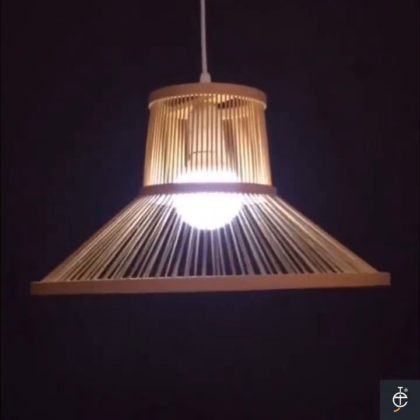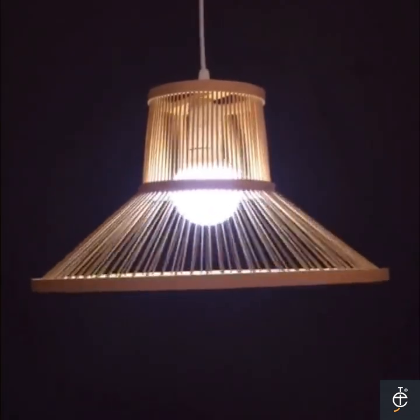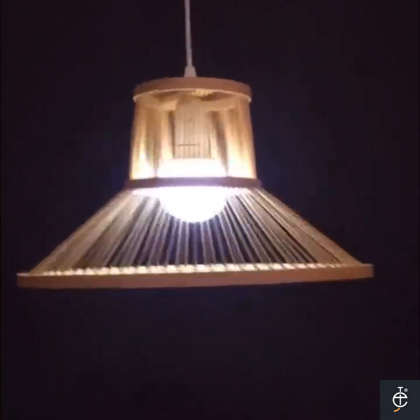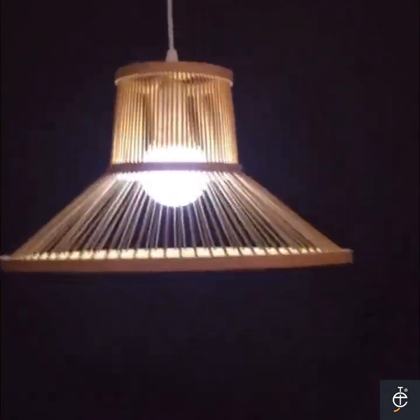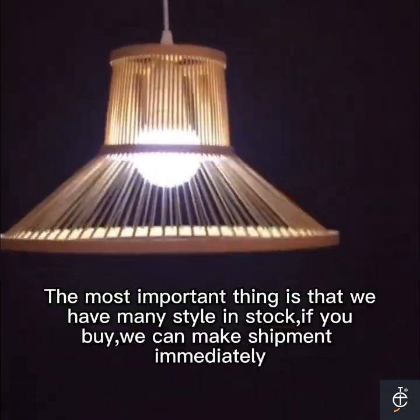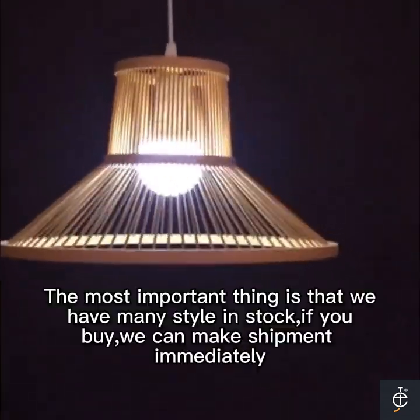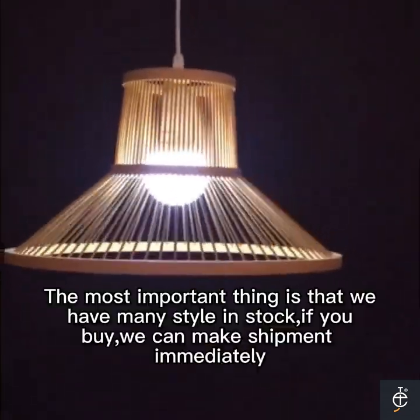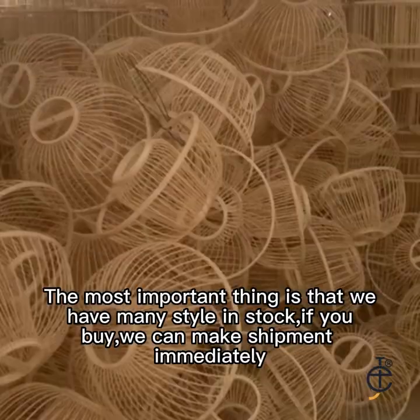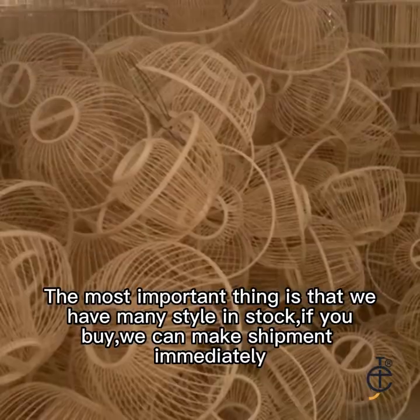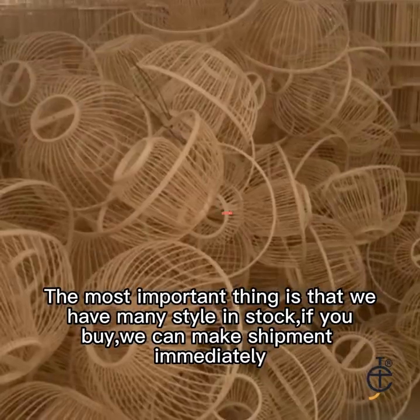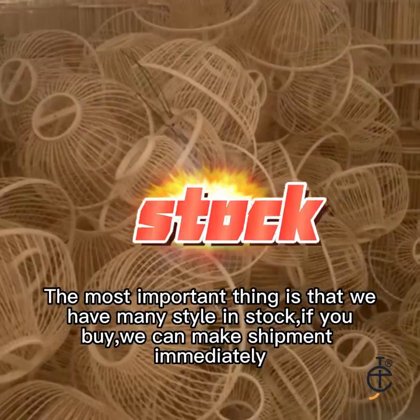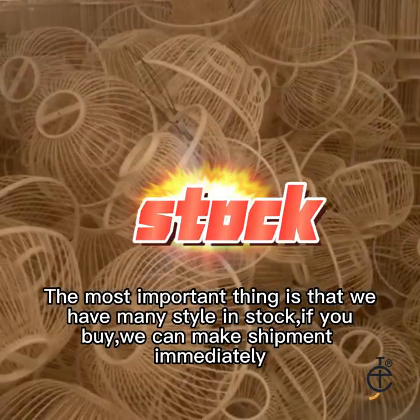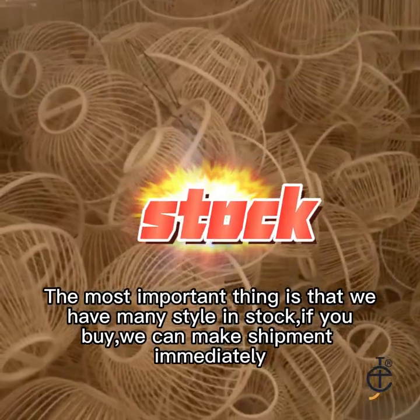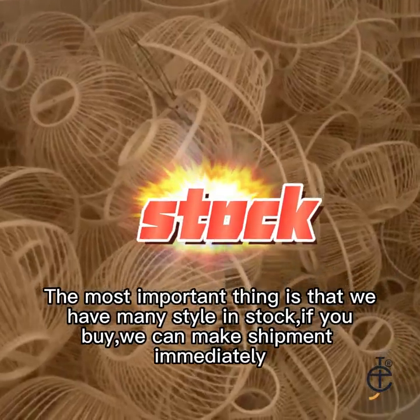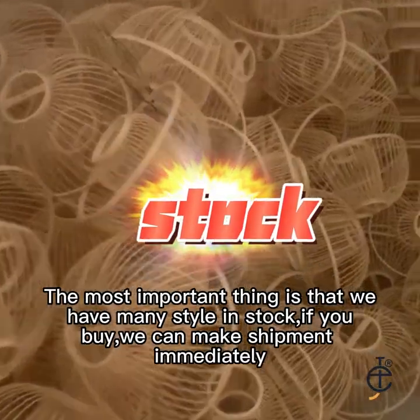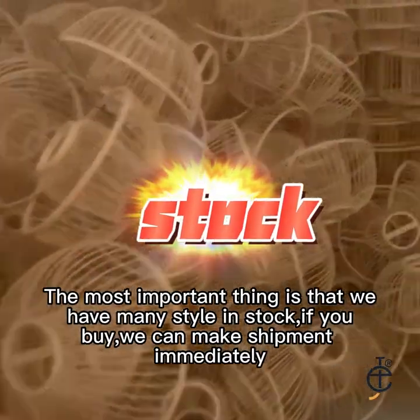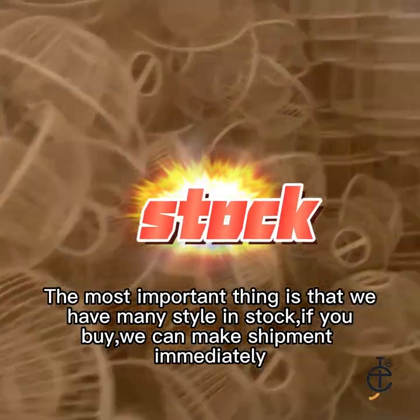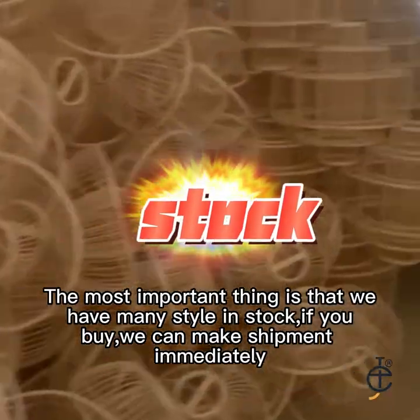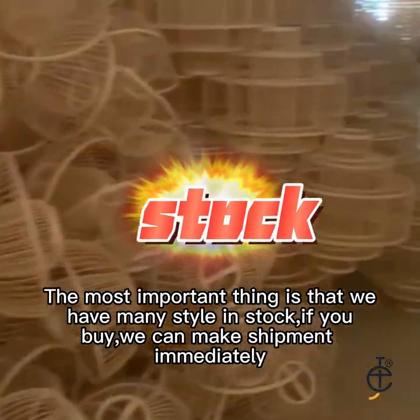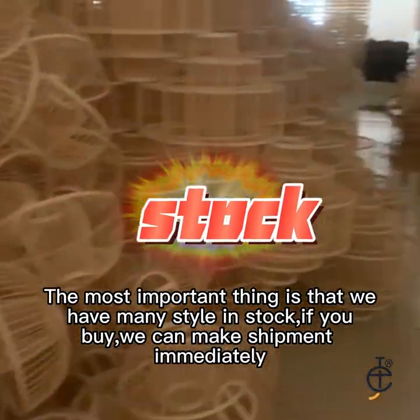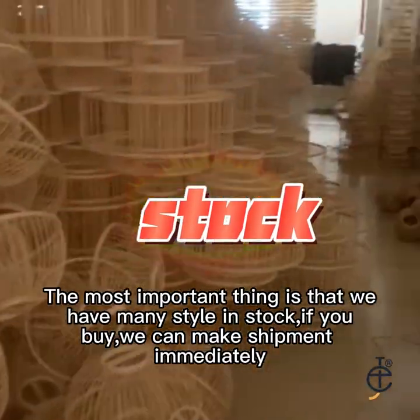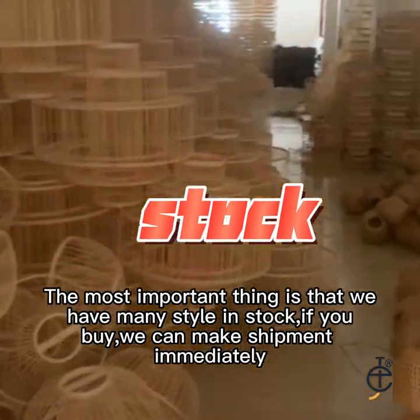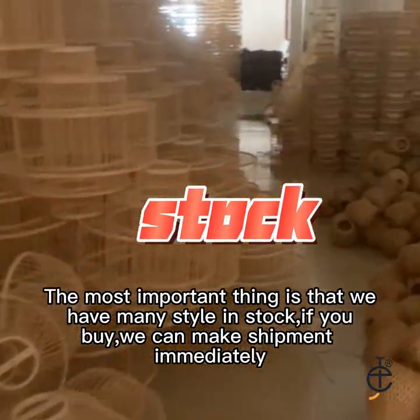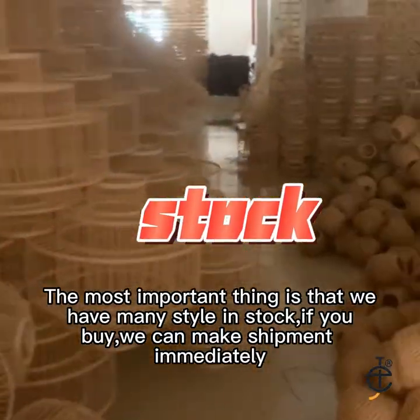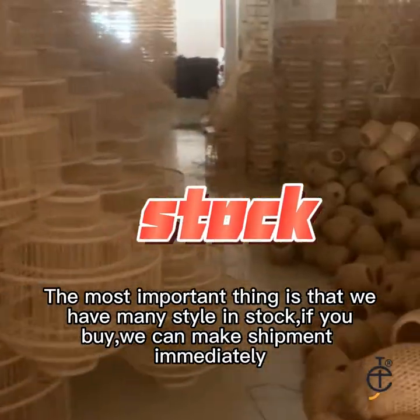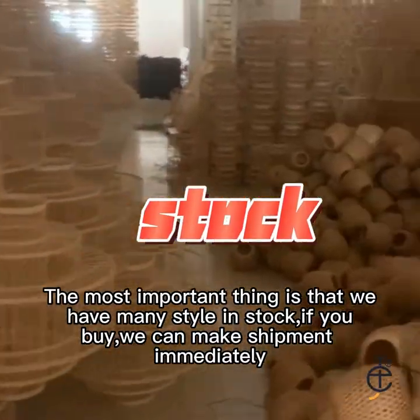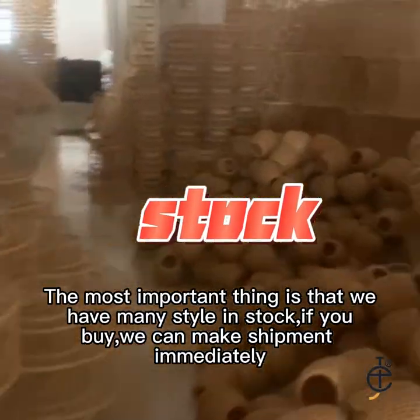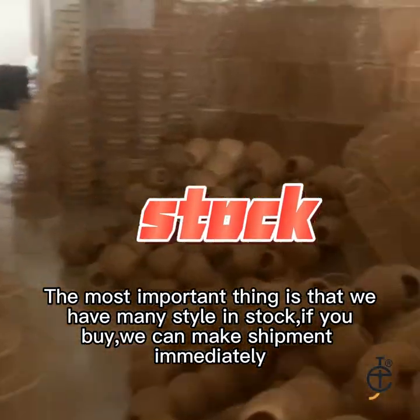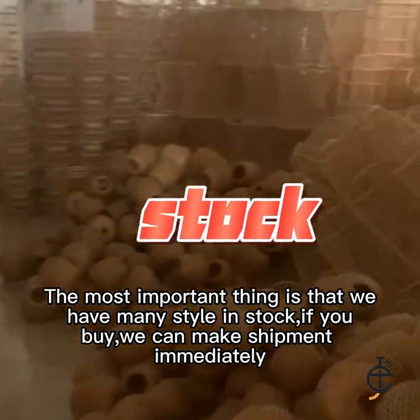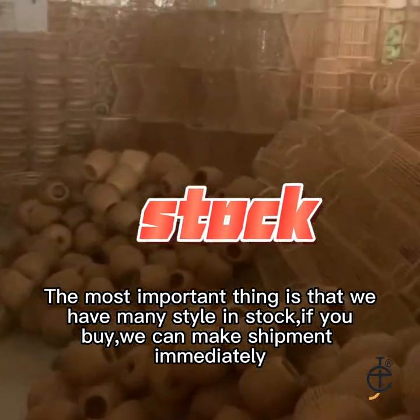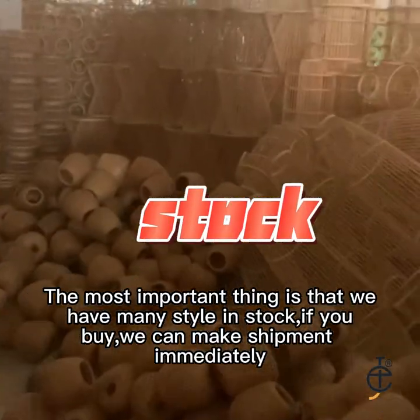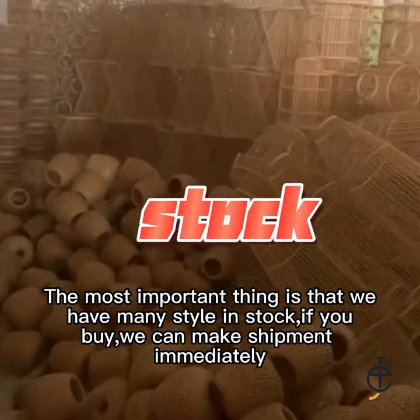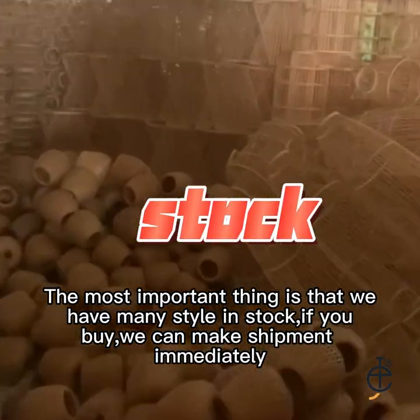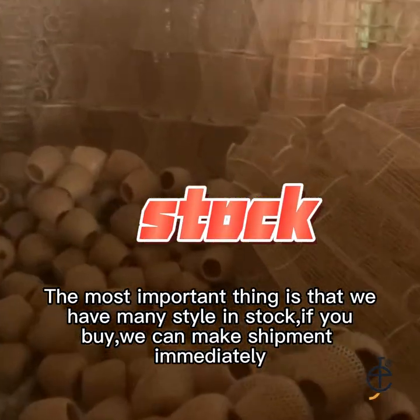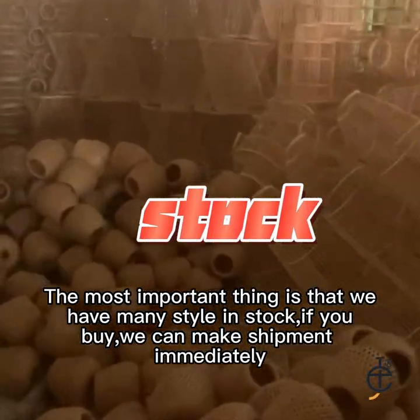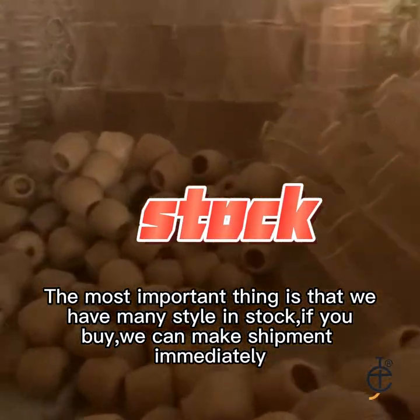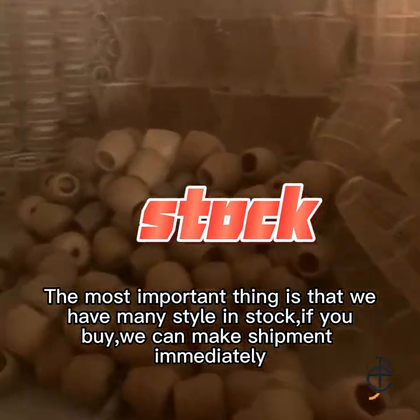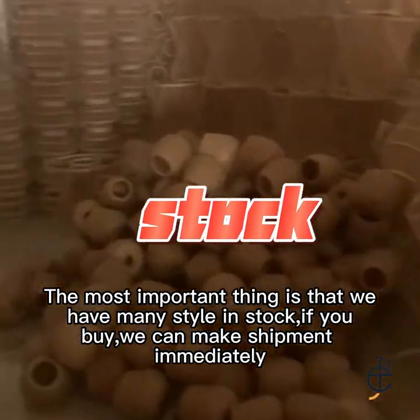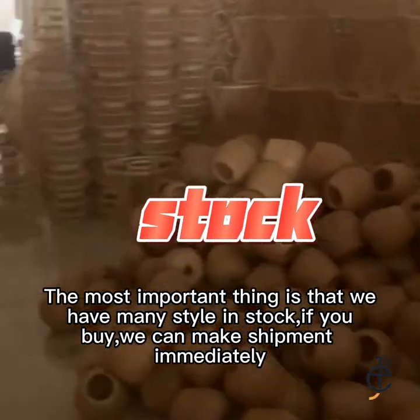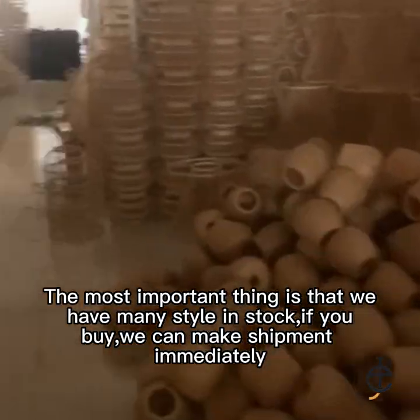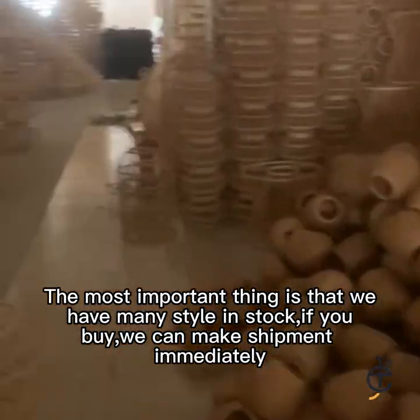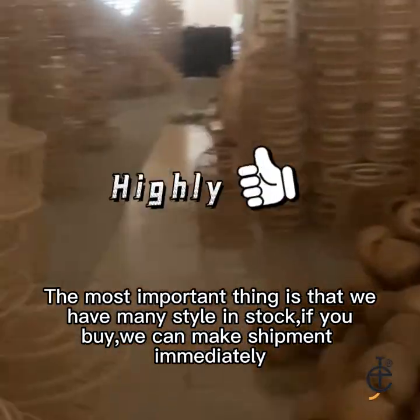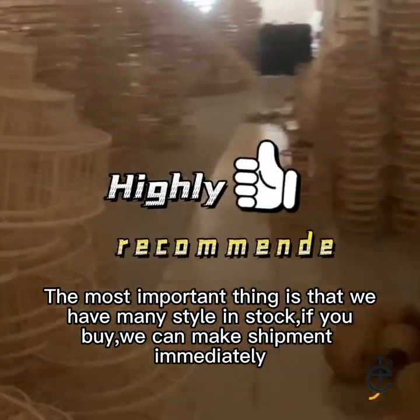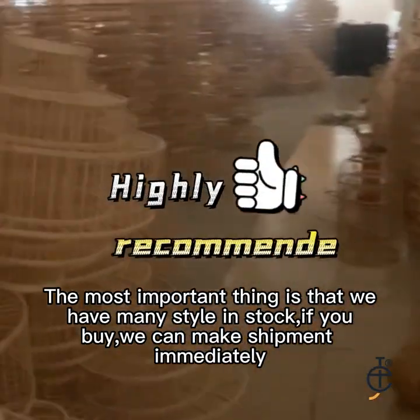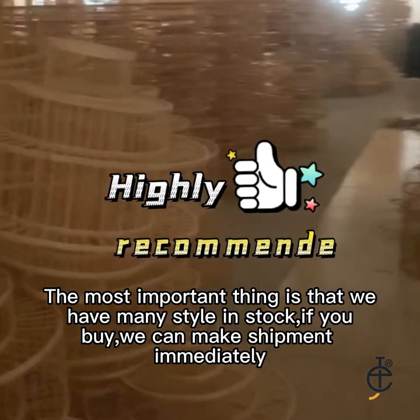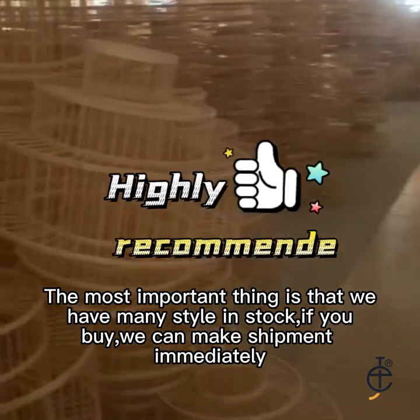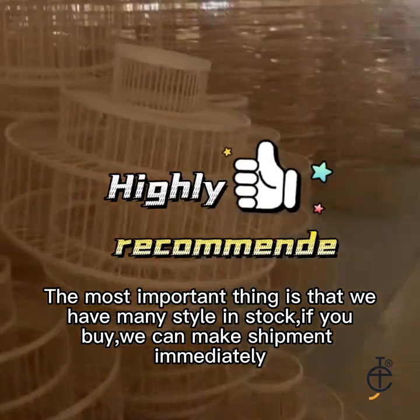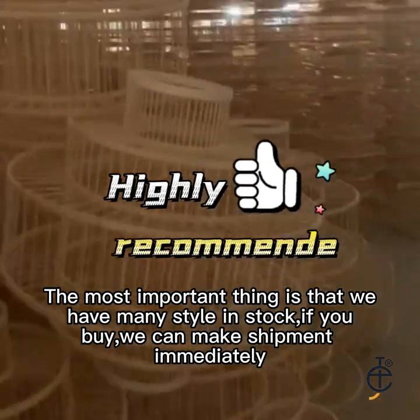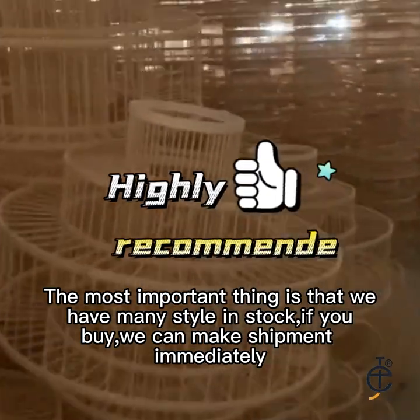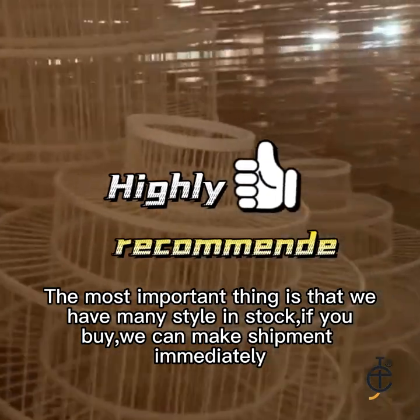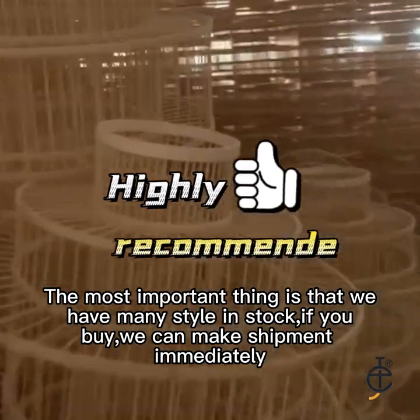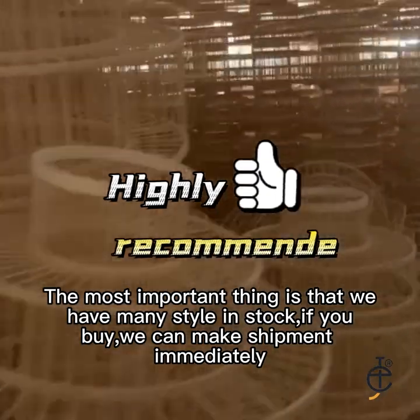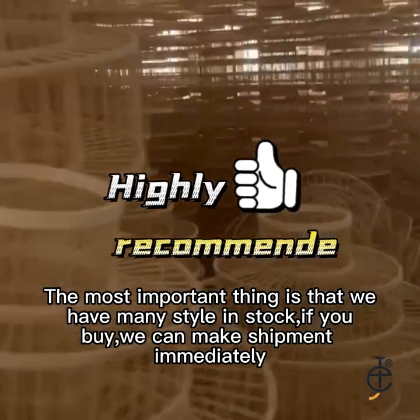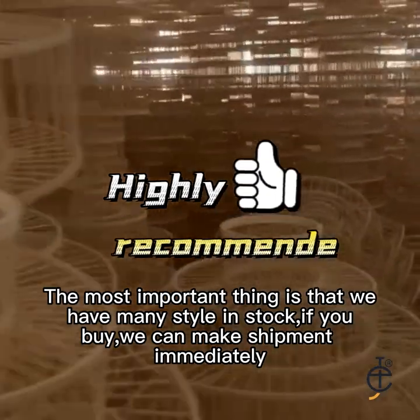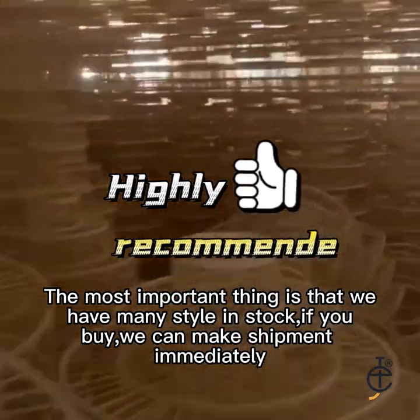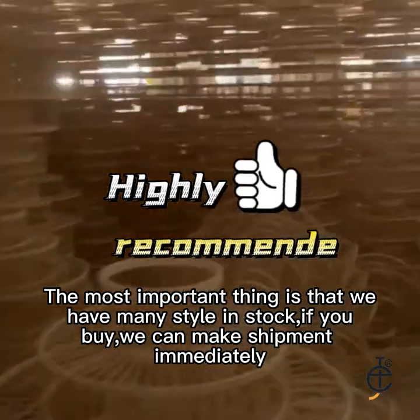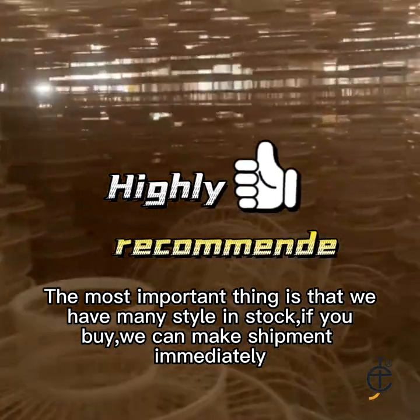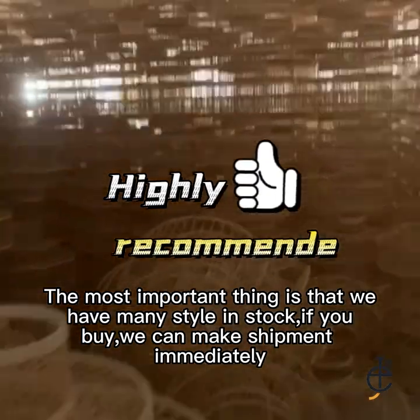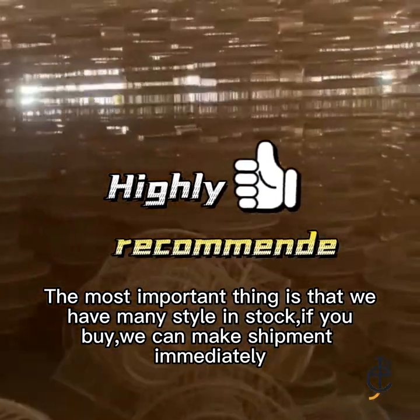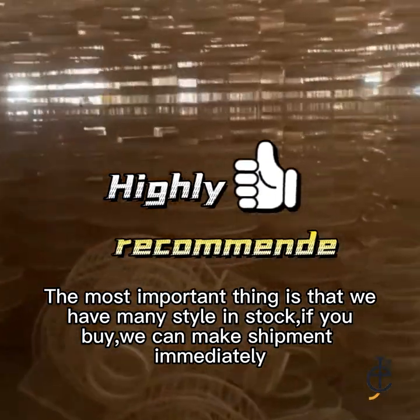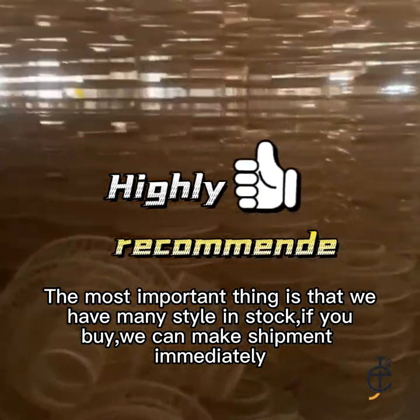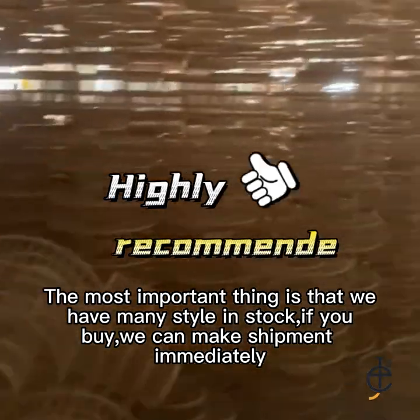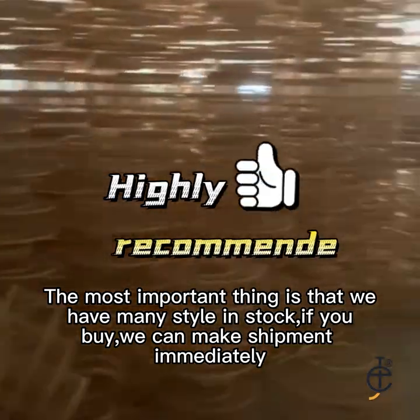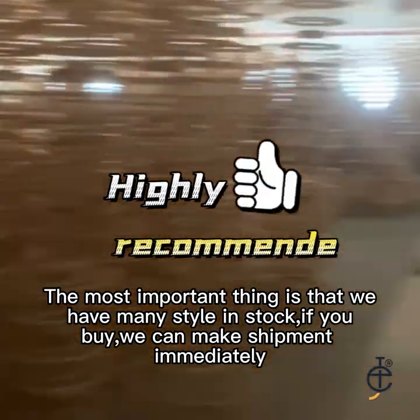The most important thing is that we have many styles in stock. If you buy, we can make shipment immediately.